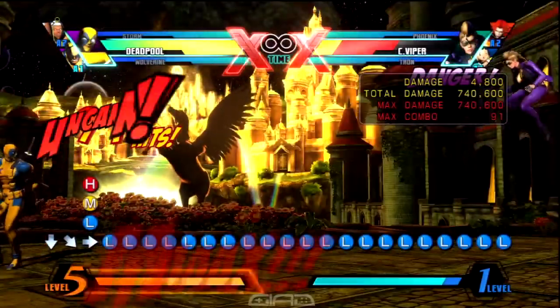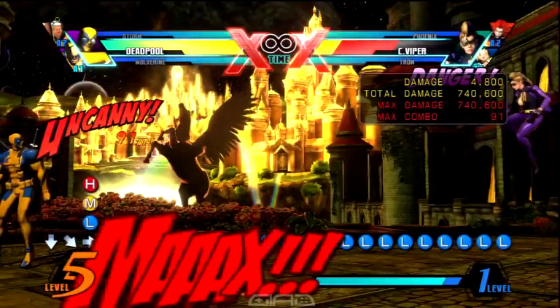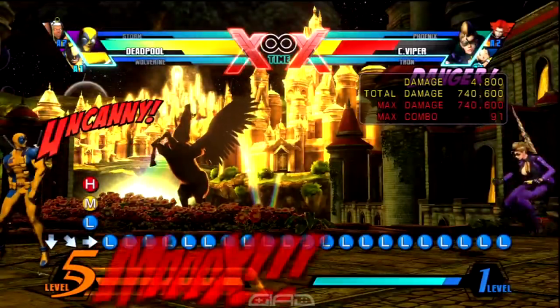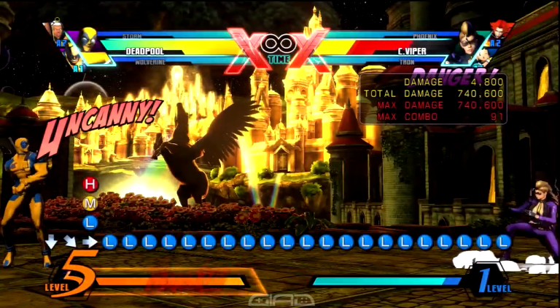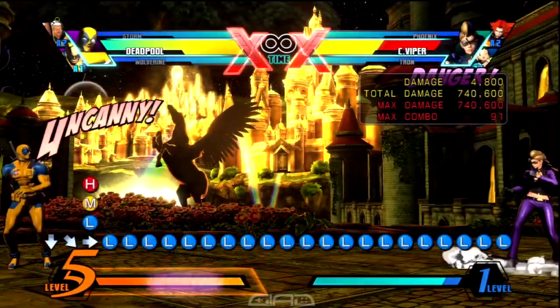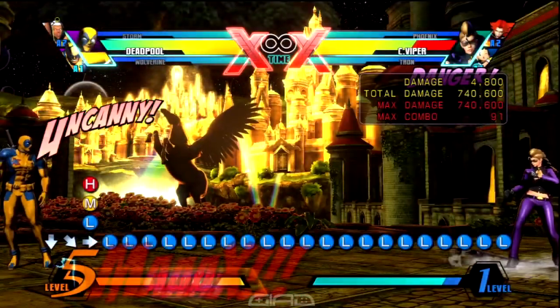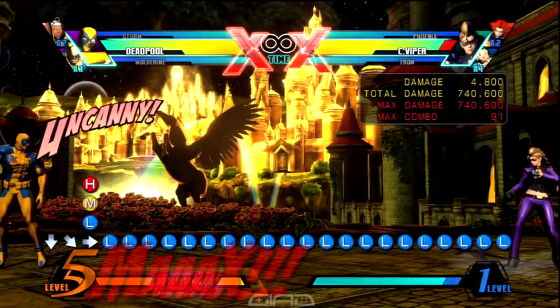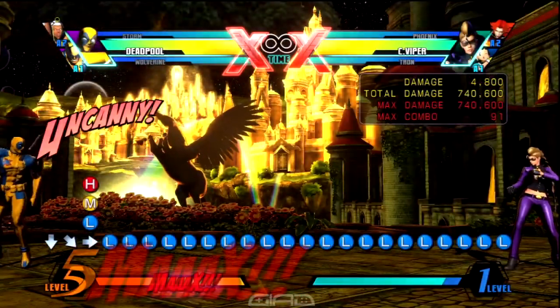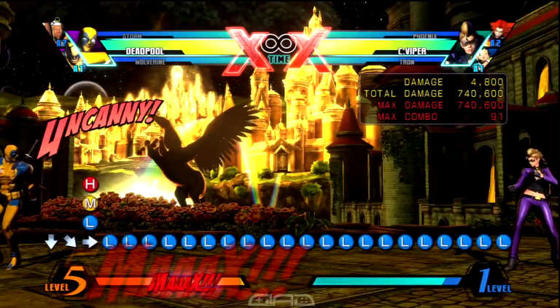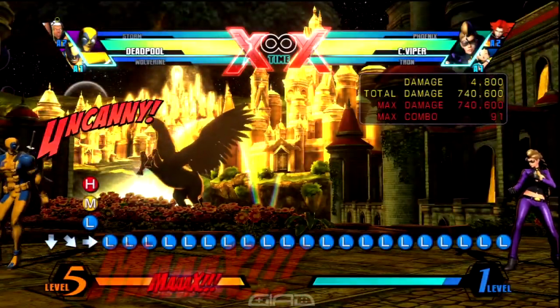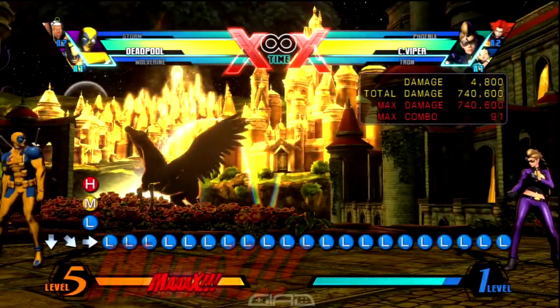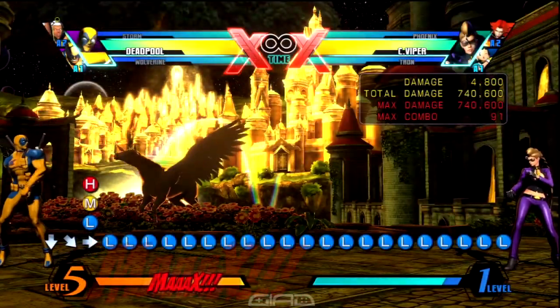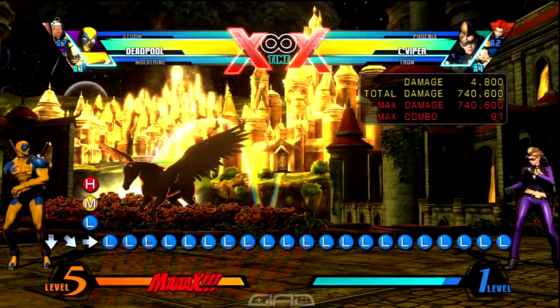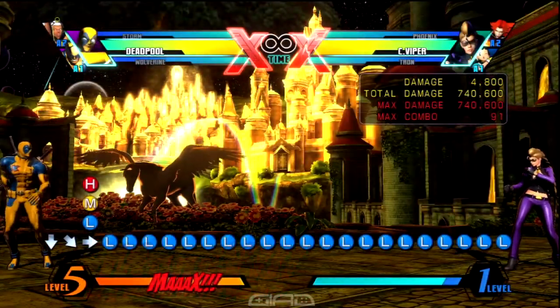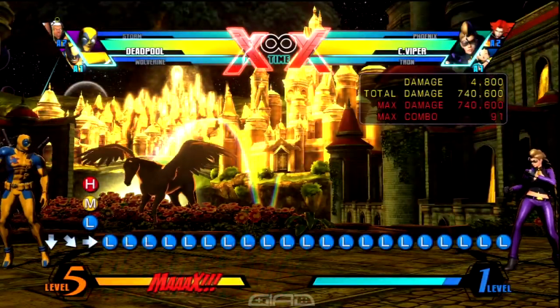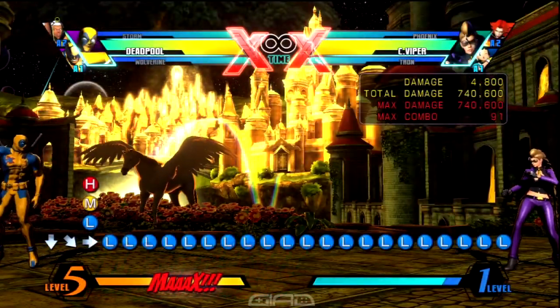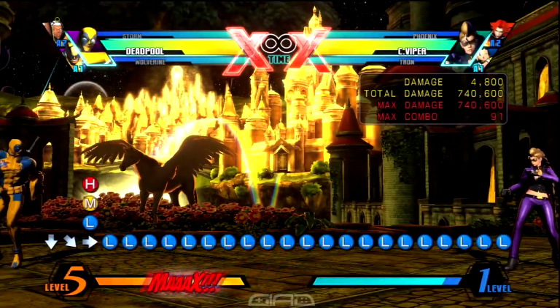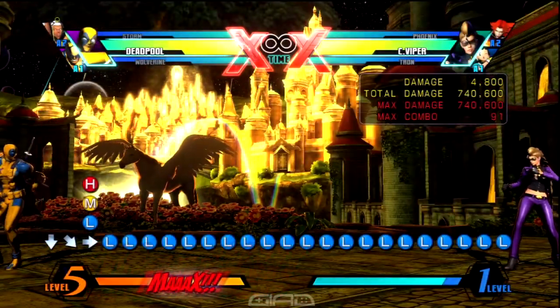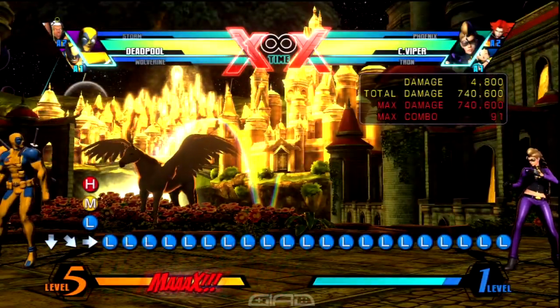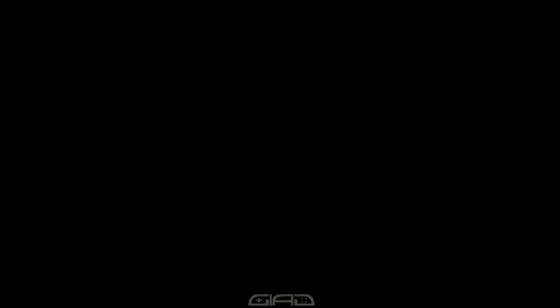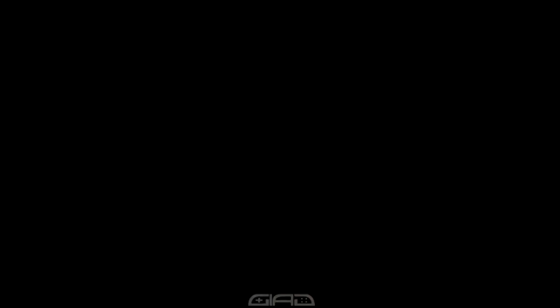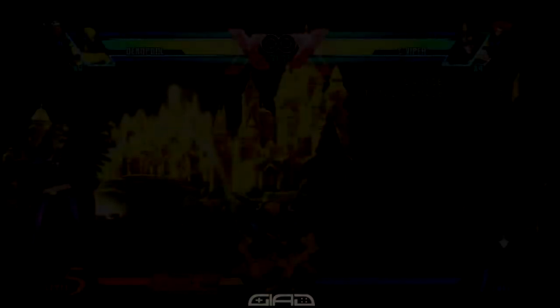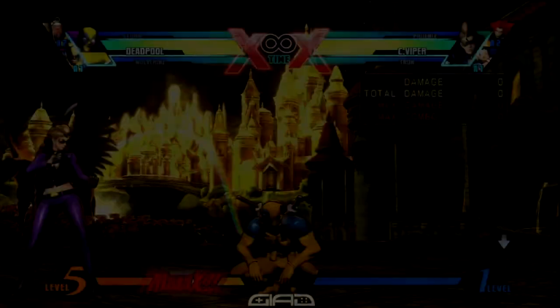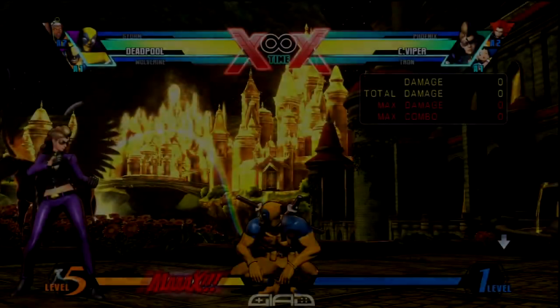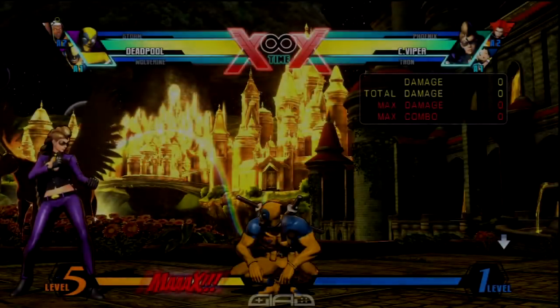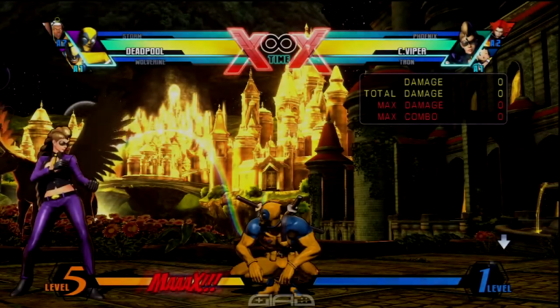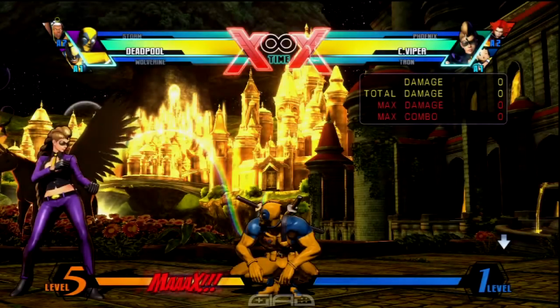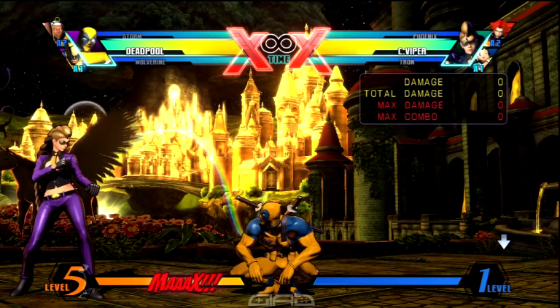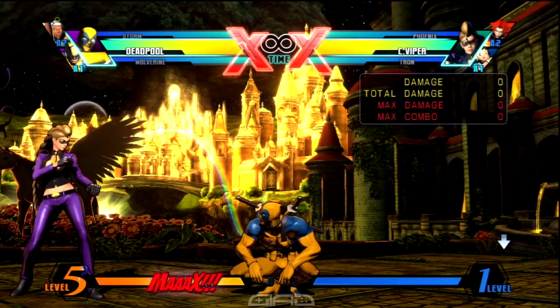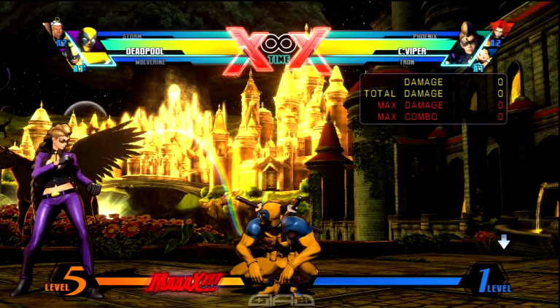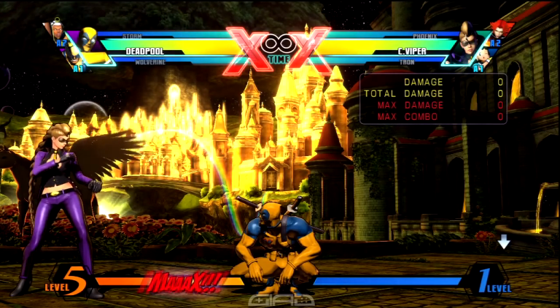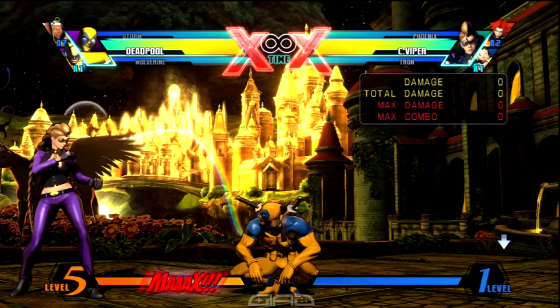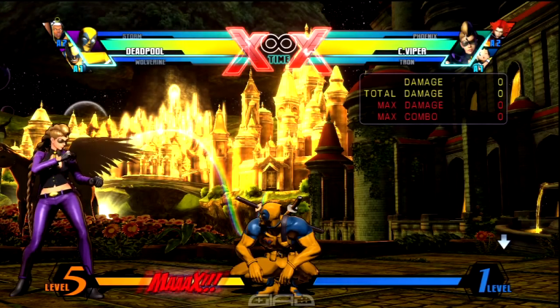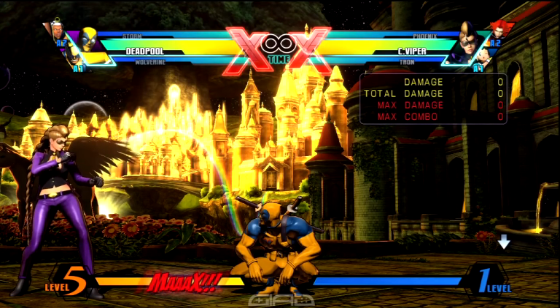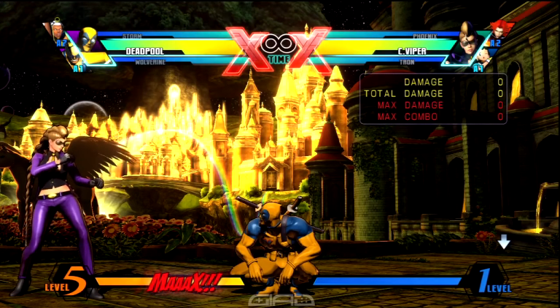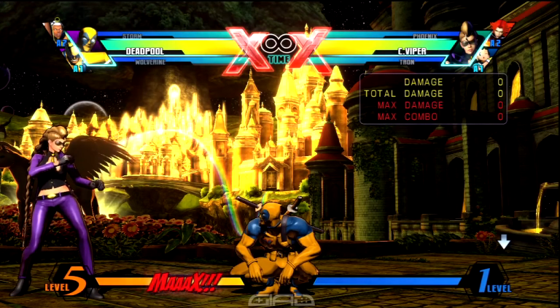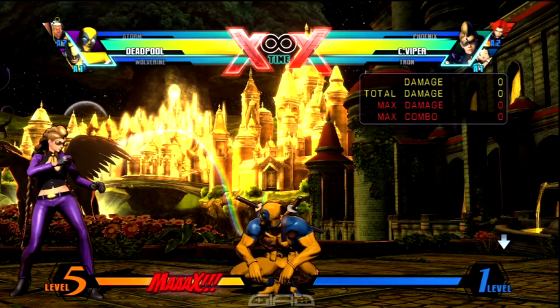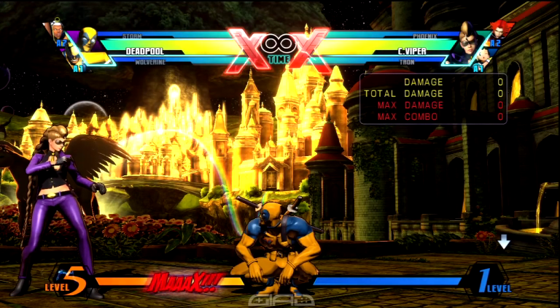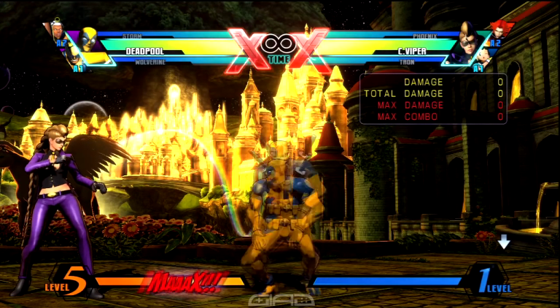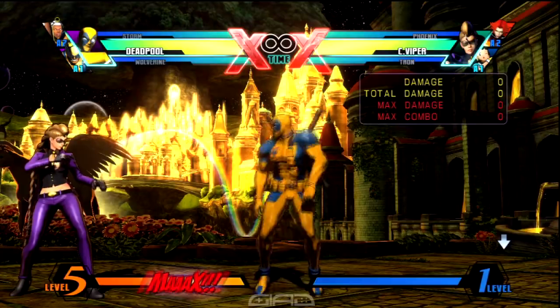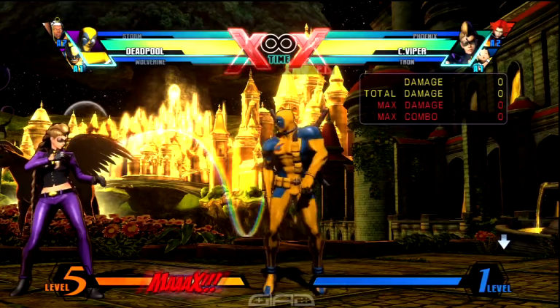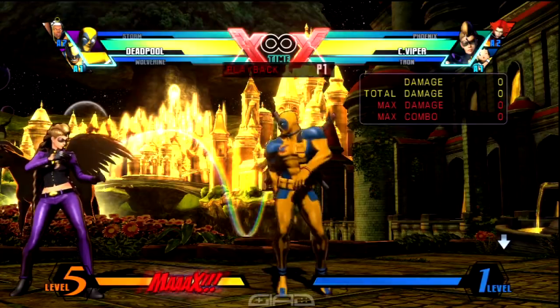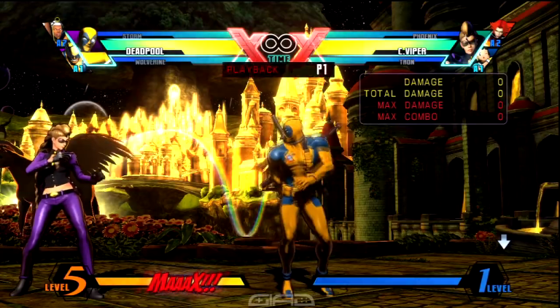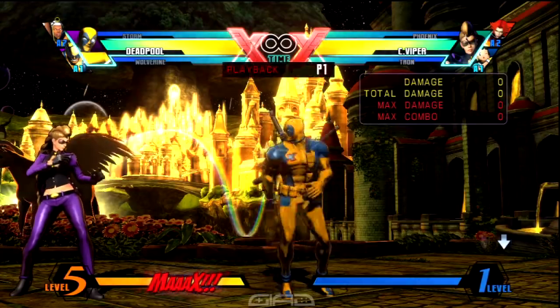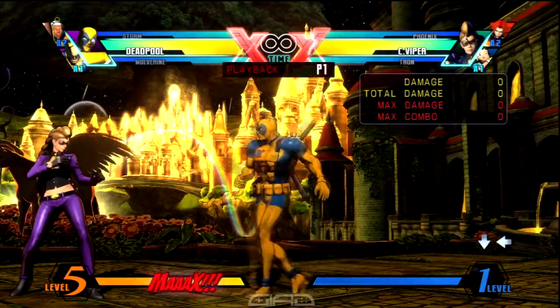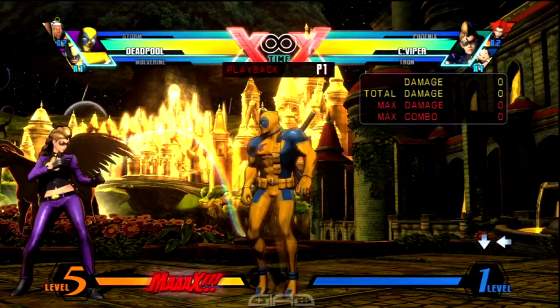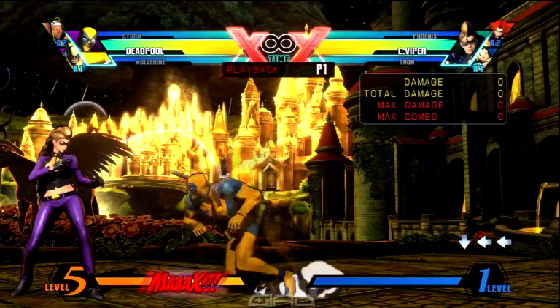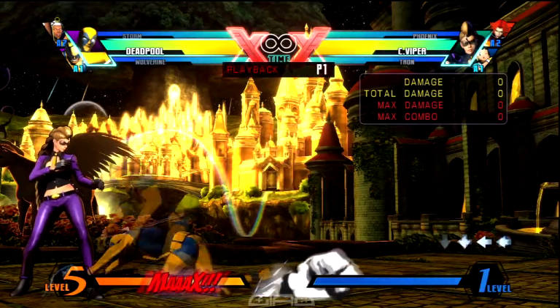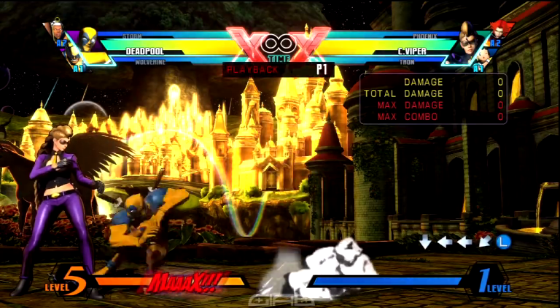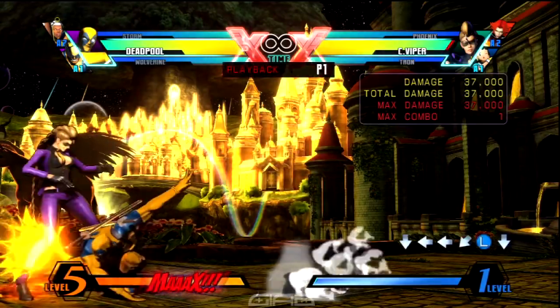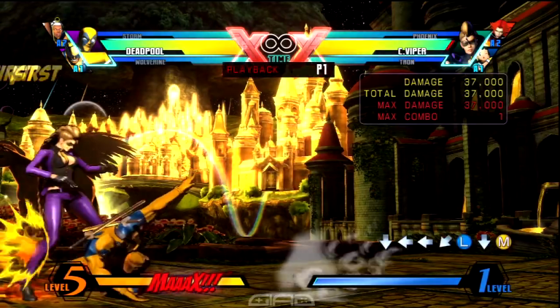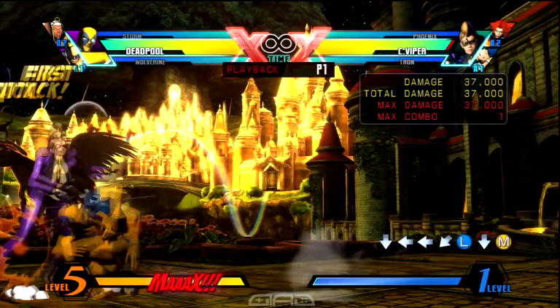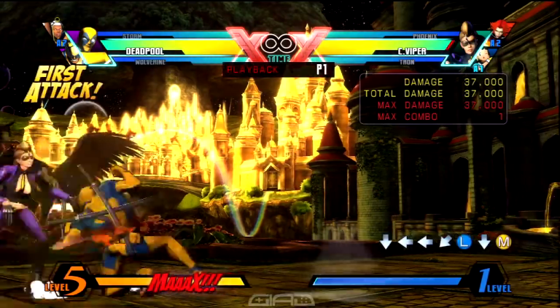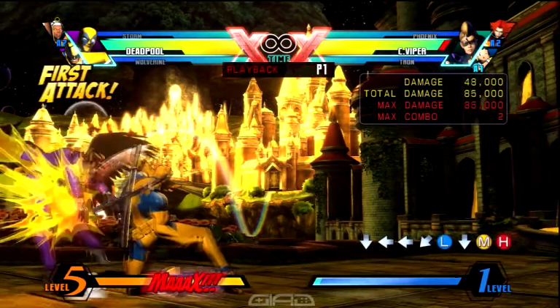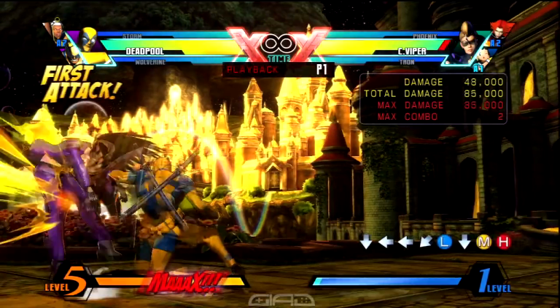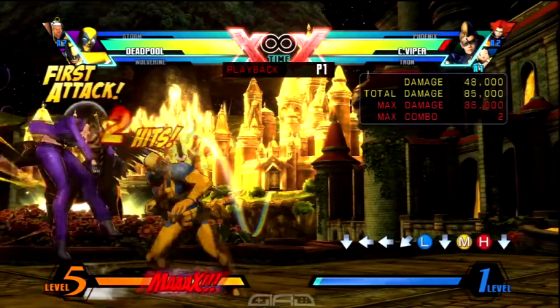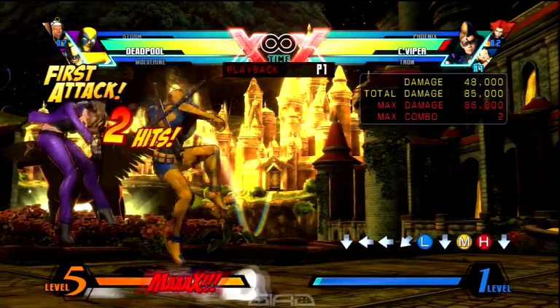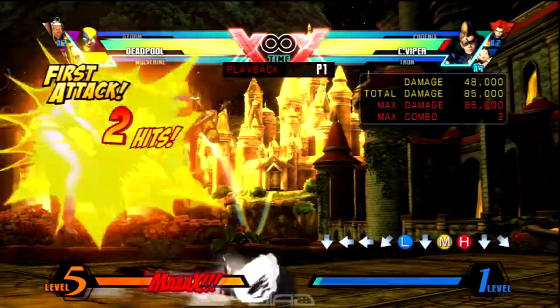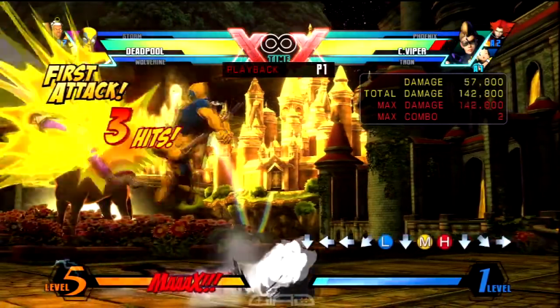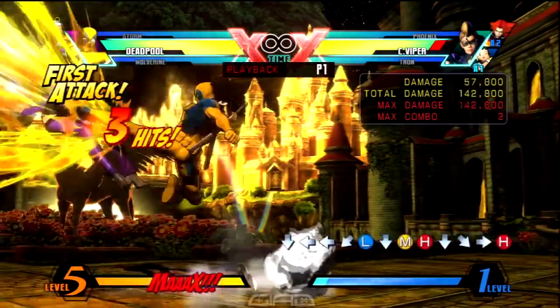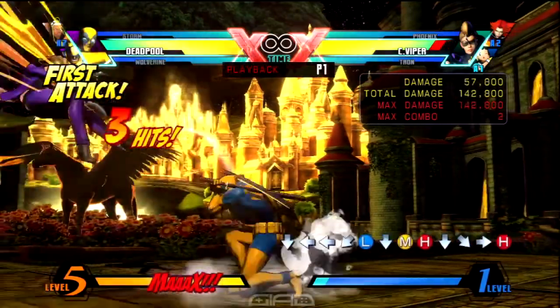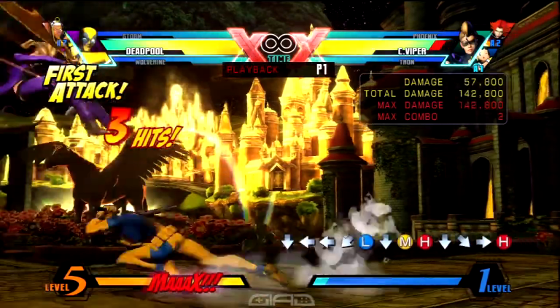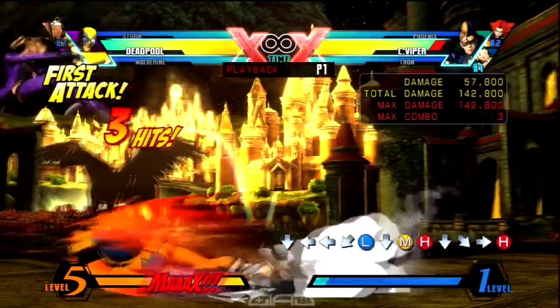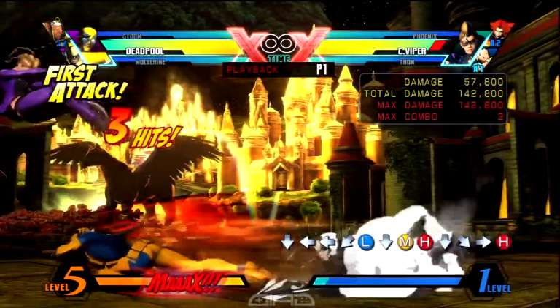You want to start the combo off with crouching light, medium, into standing heavy, into standing quarter circle back, heavy — Quick Work.